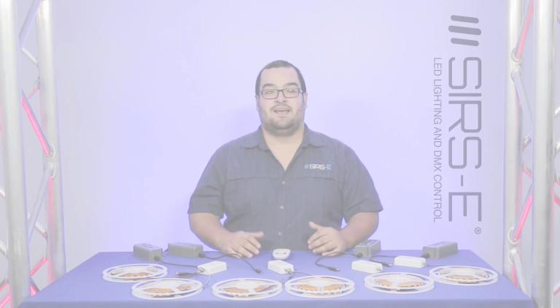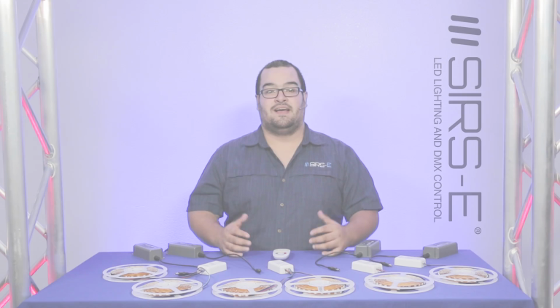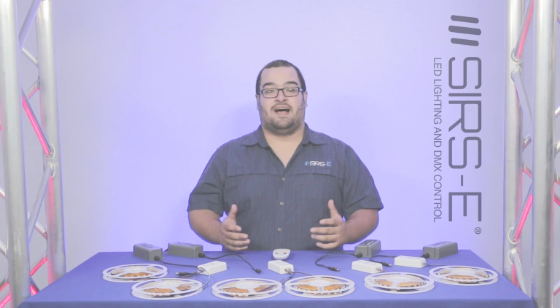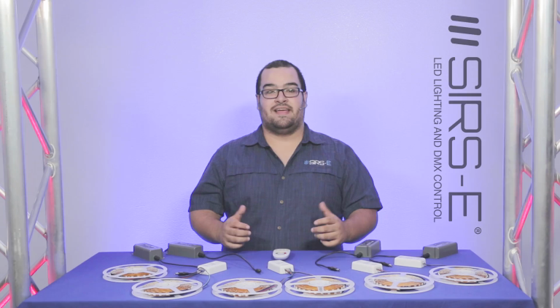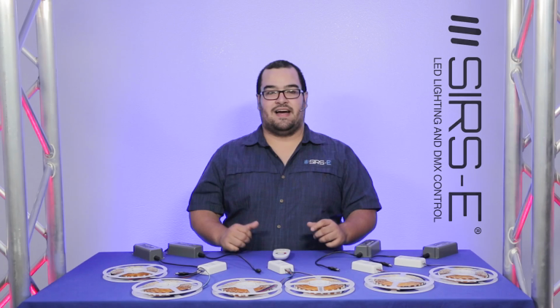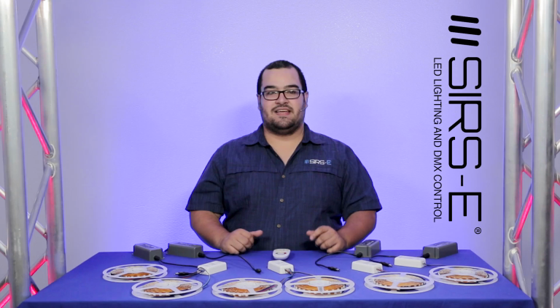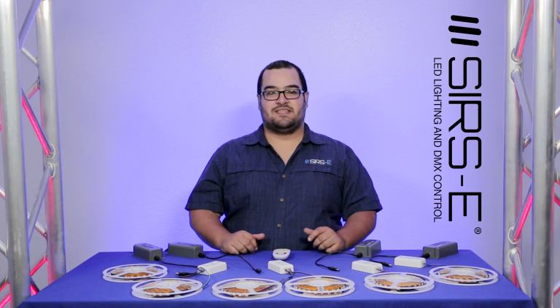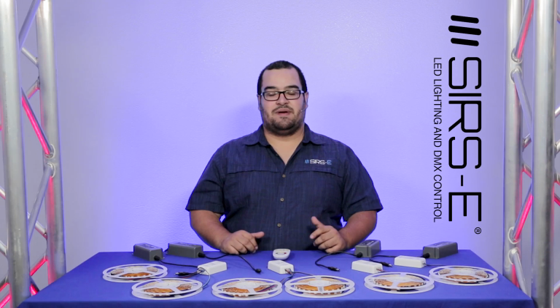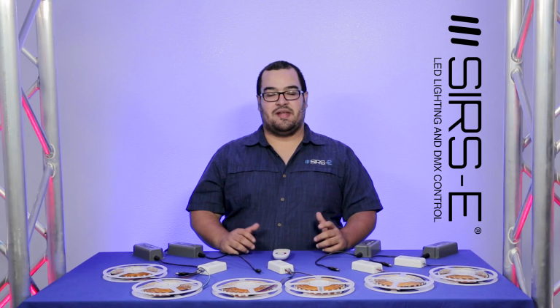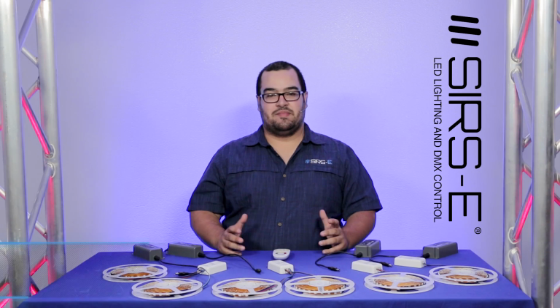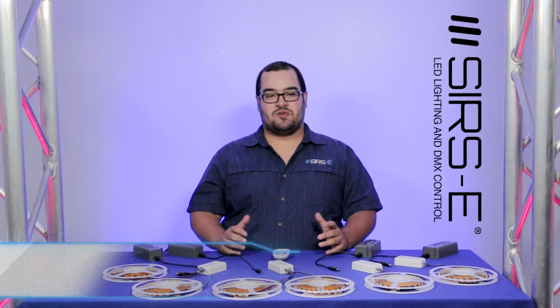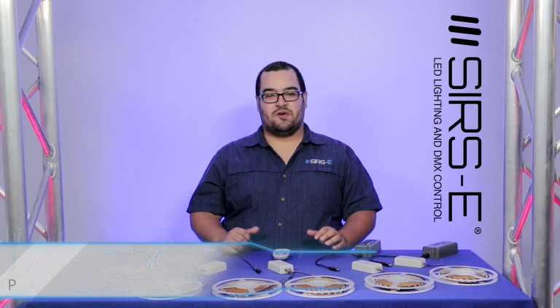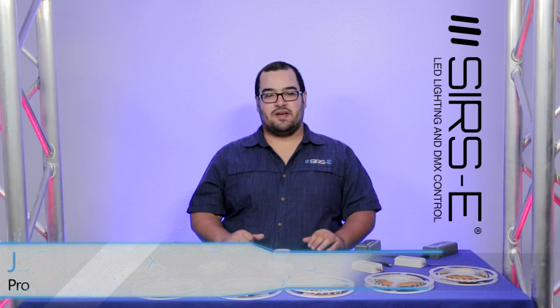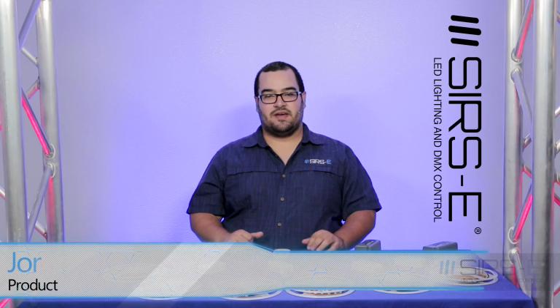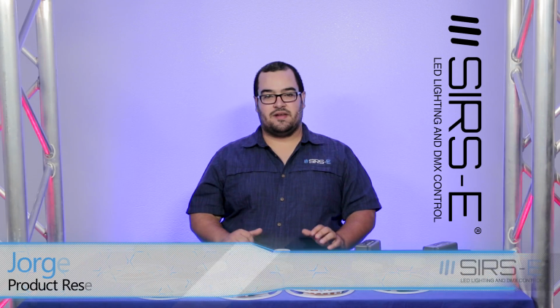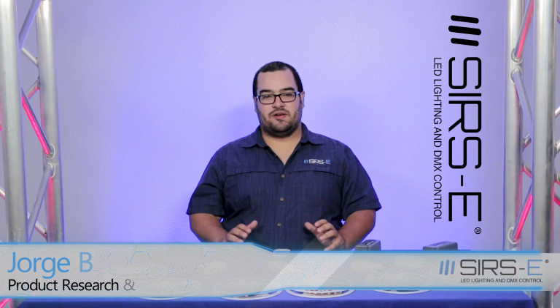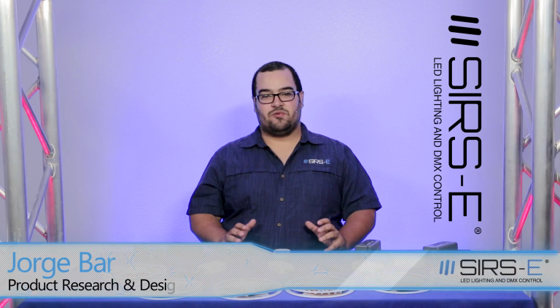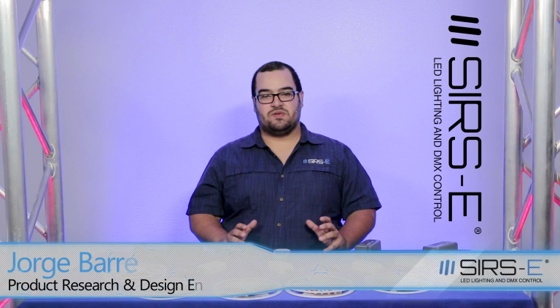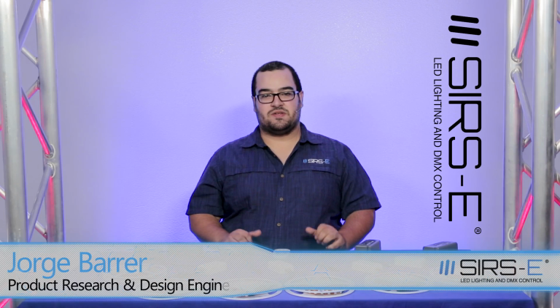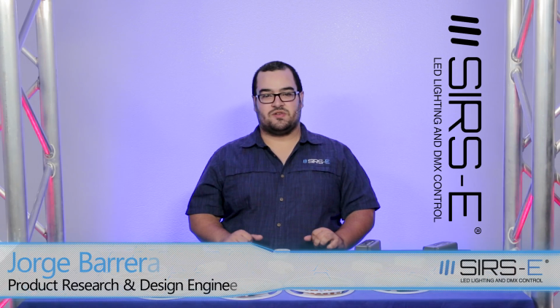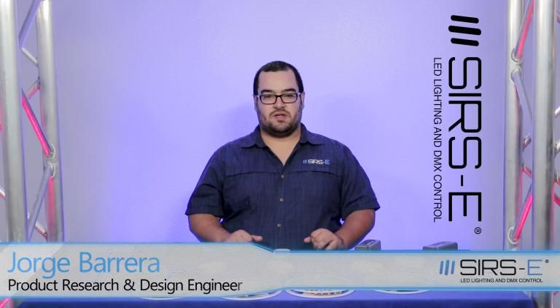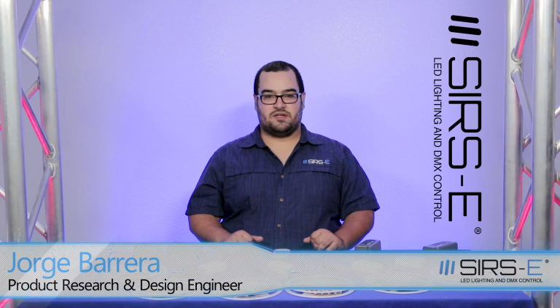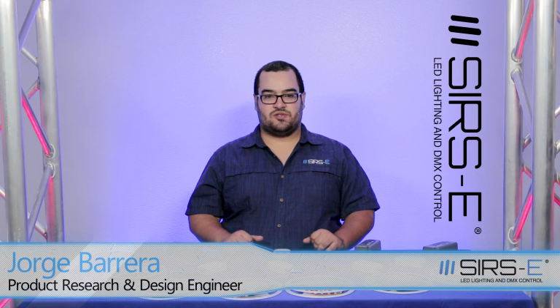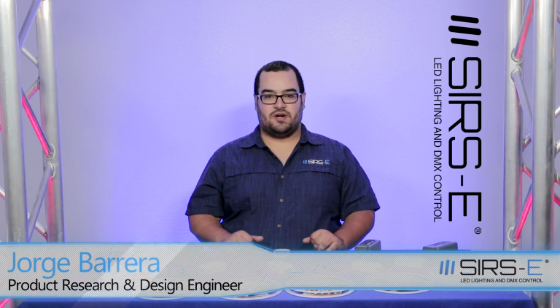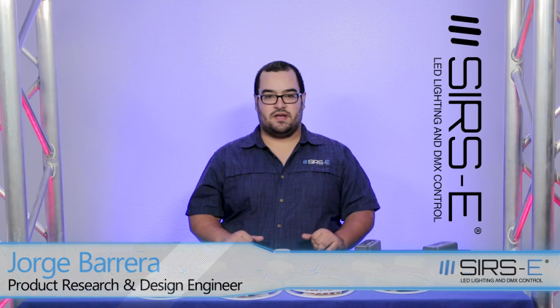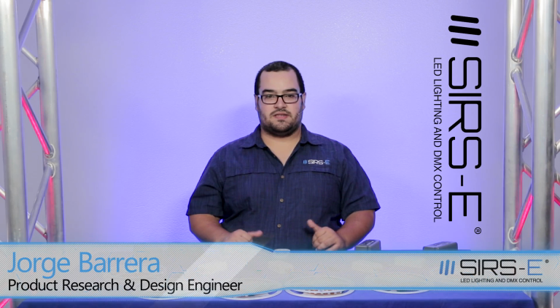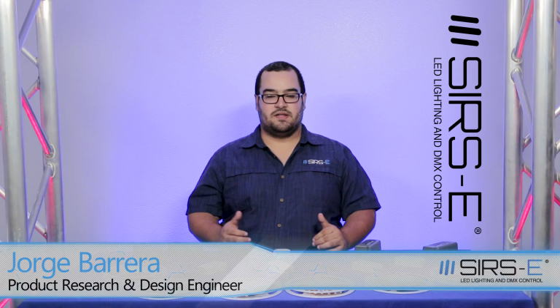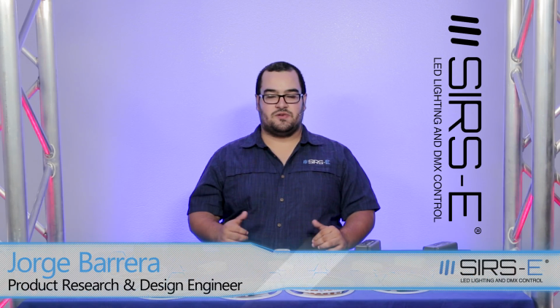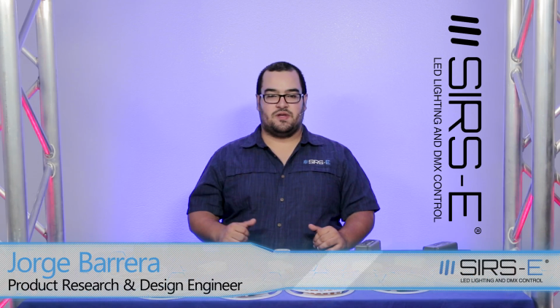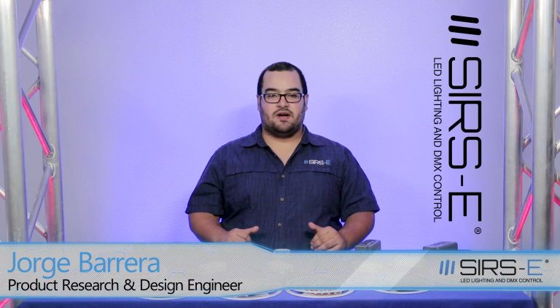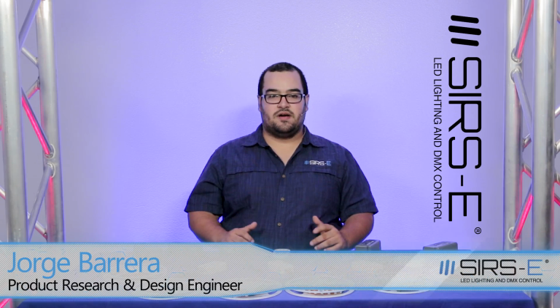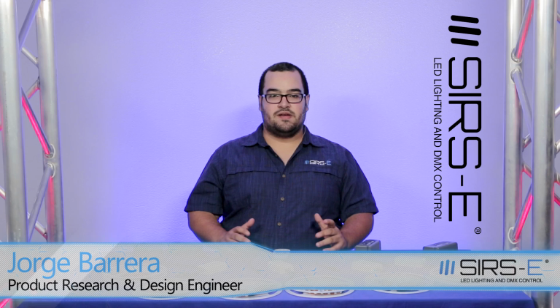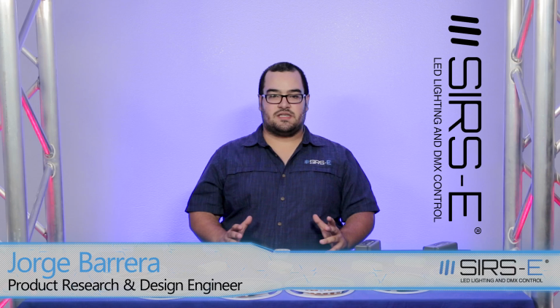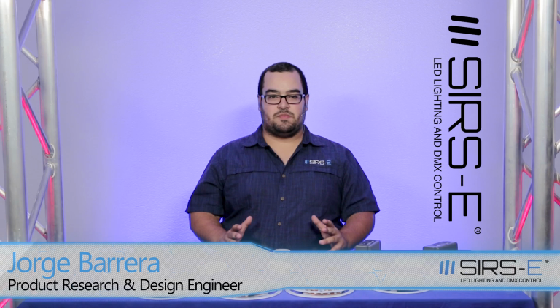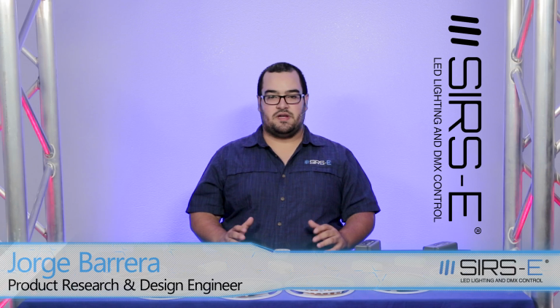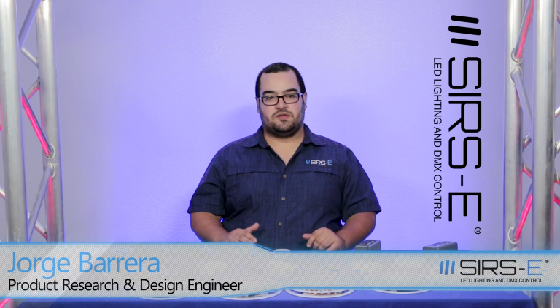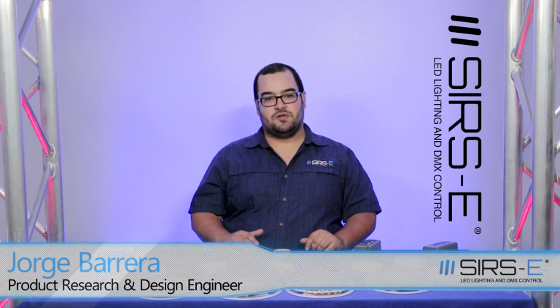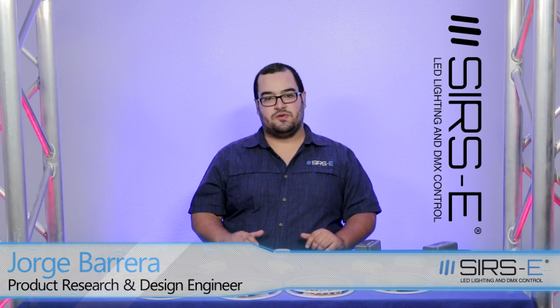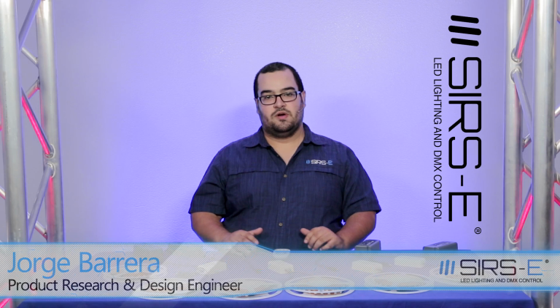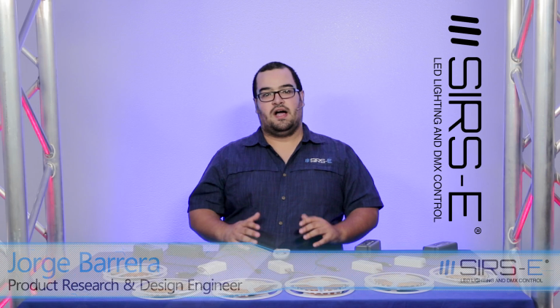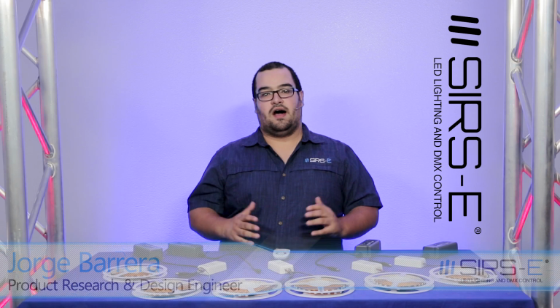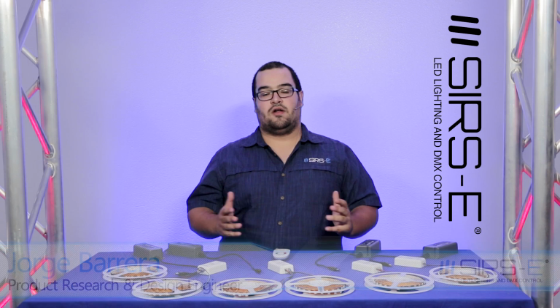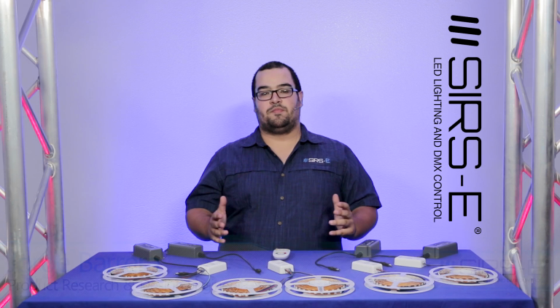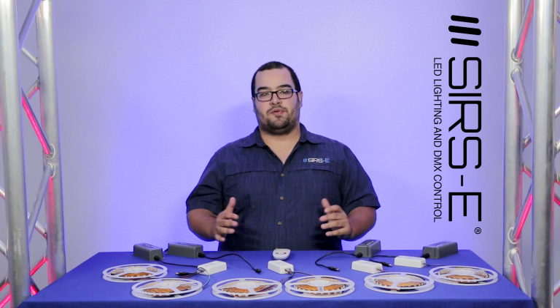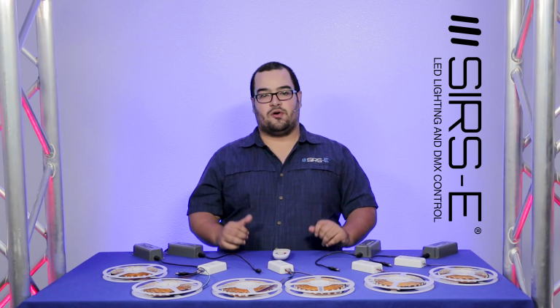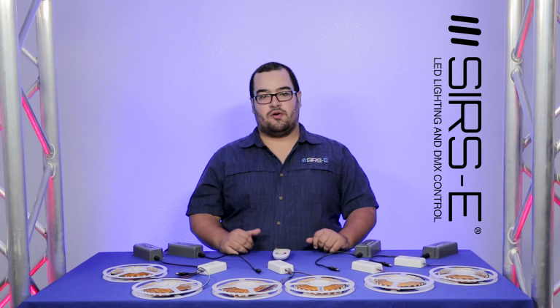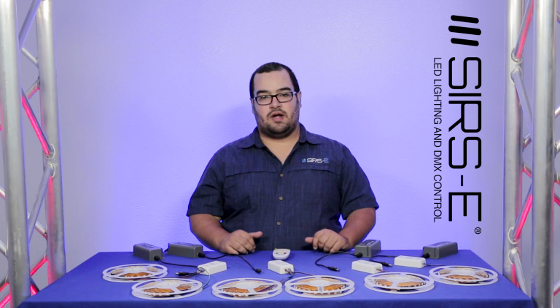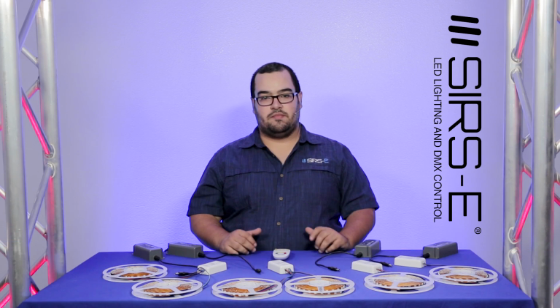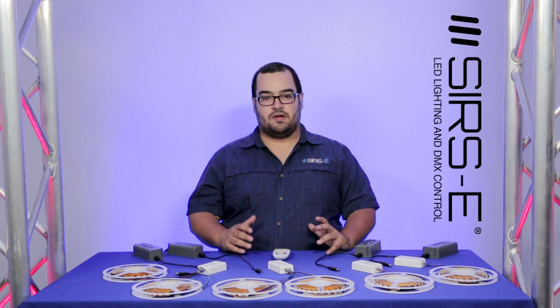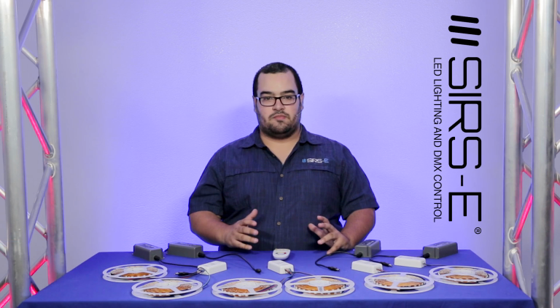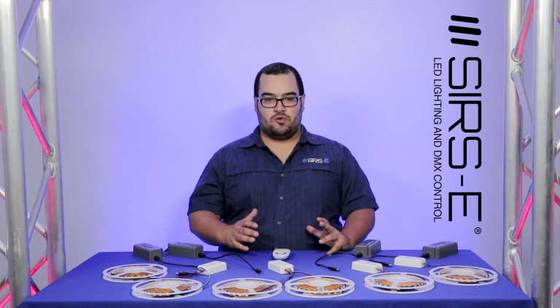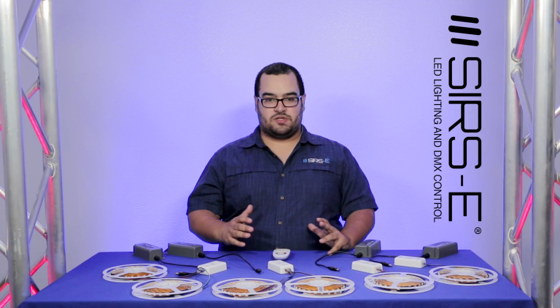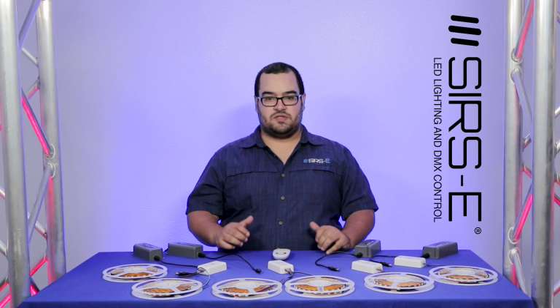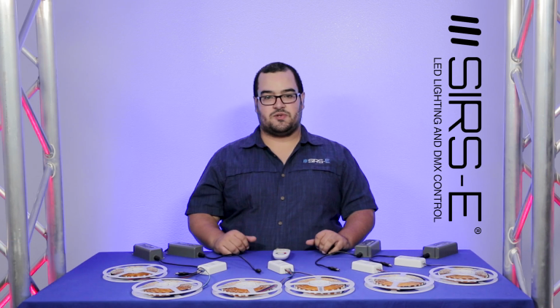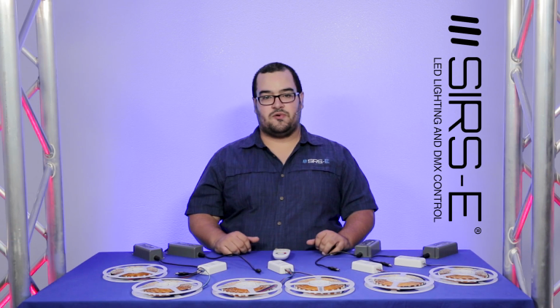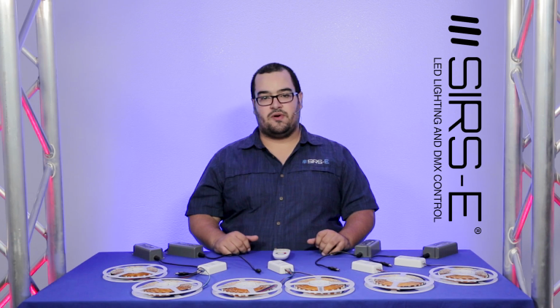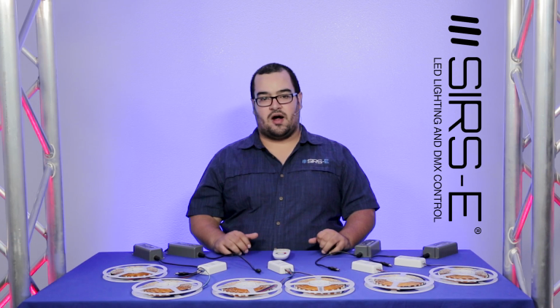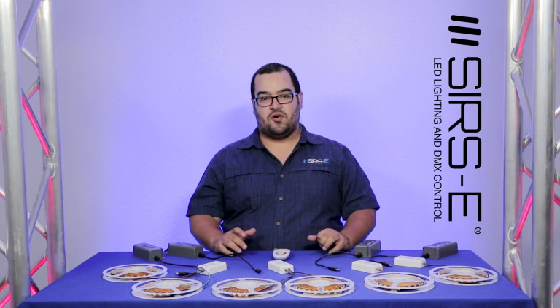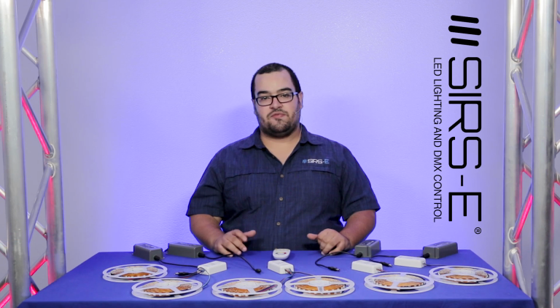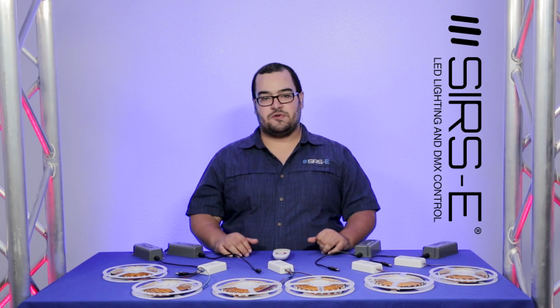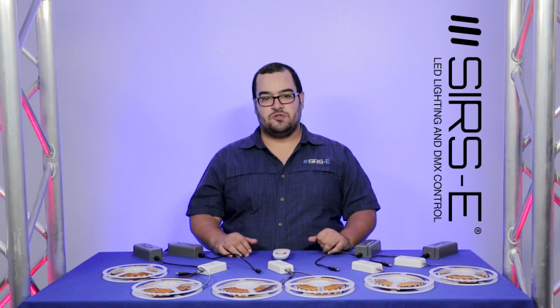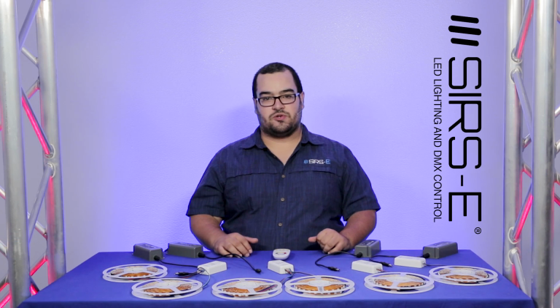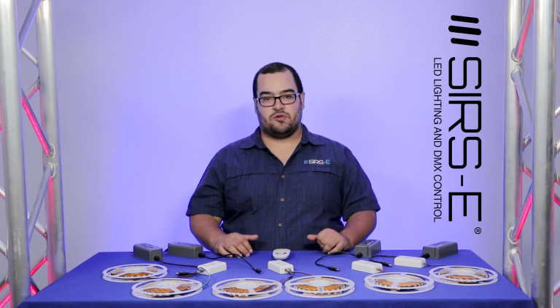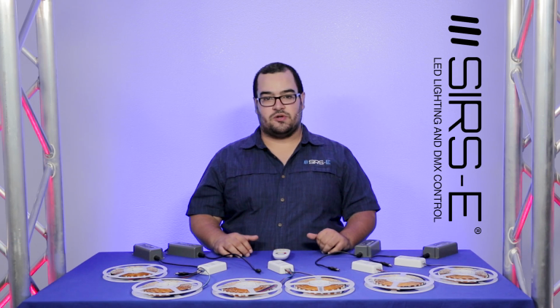Hi guys, my name is Jorge again here with ZERS Electronics, and today I'm going to explain to you how to program the multi-zone RF controllers.